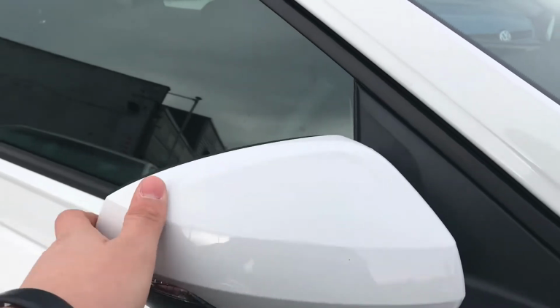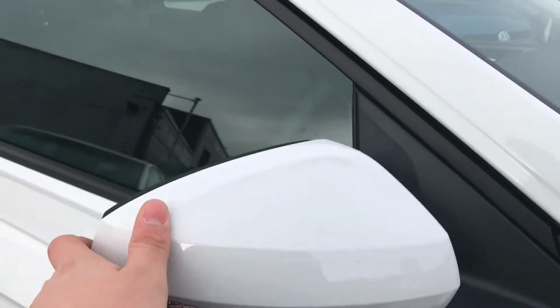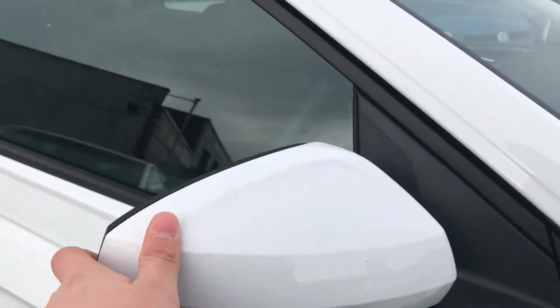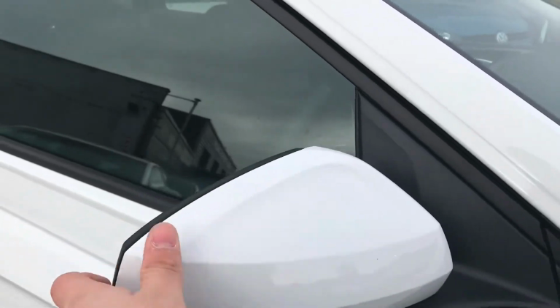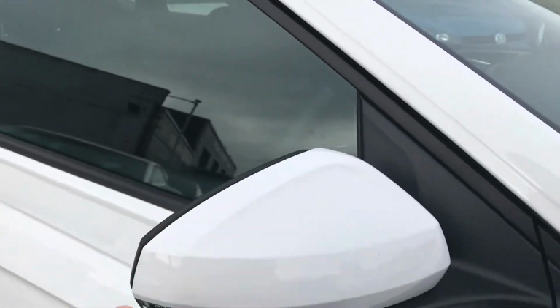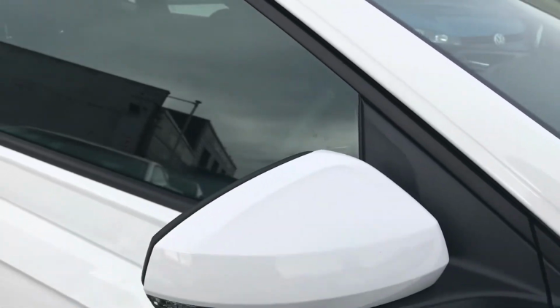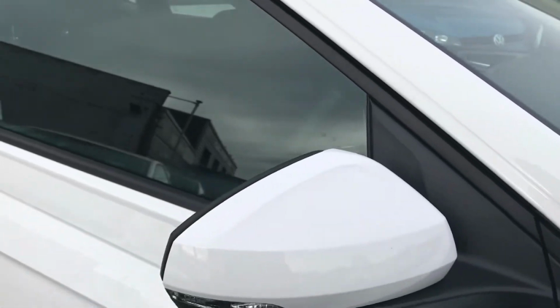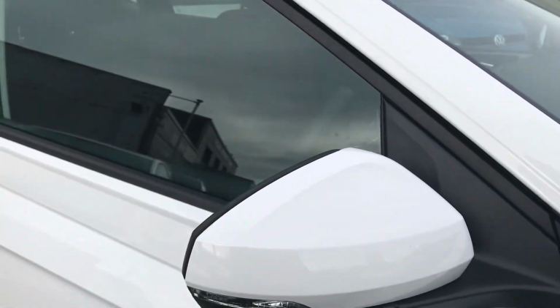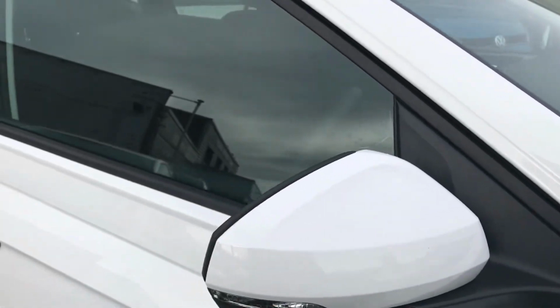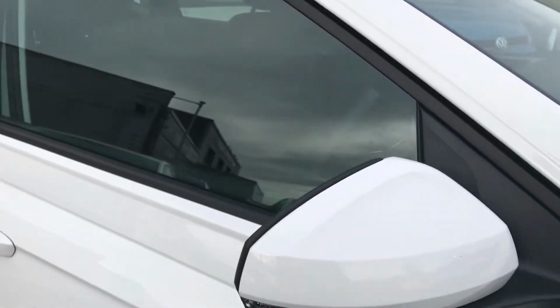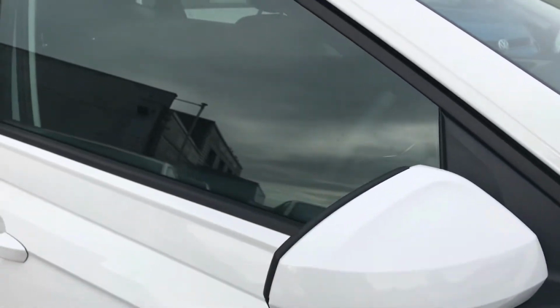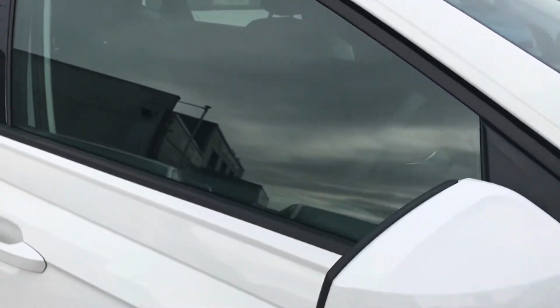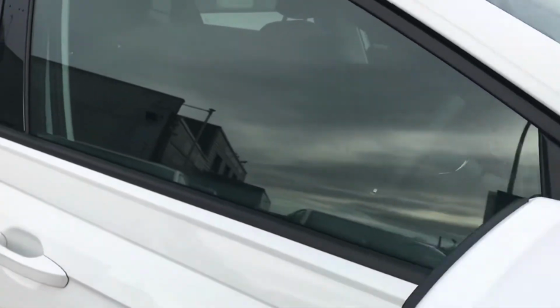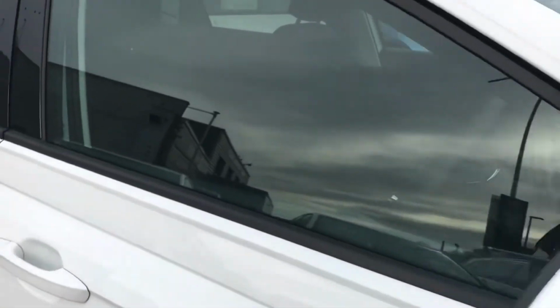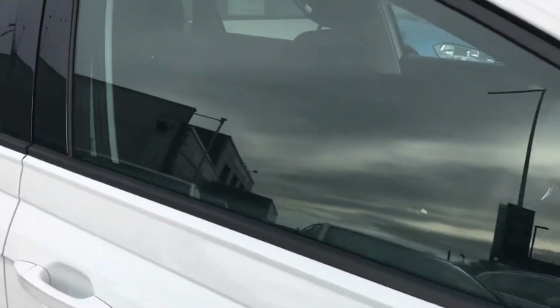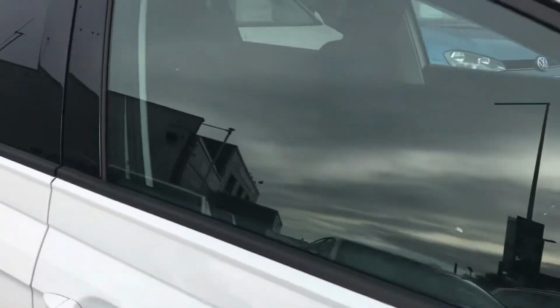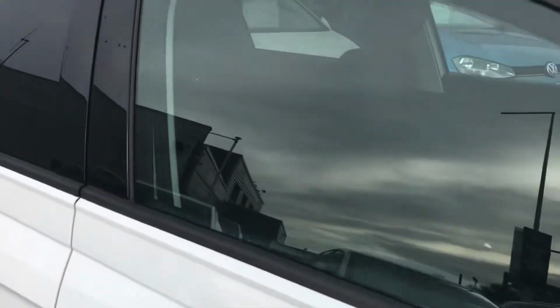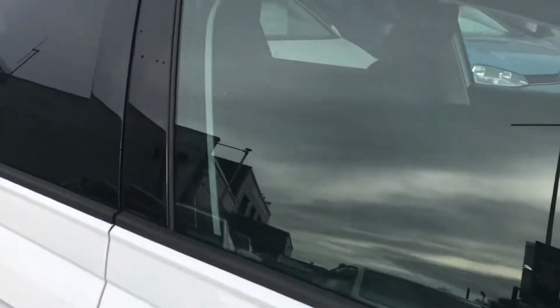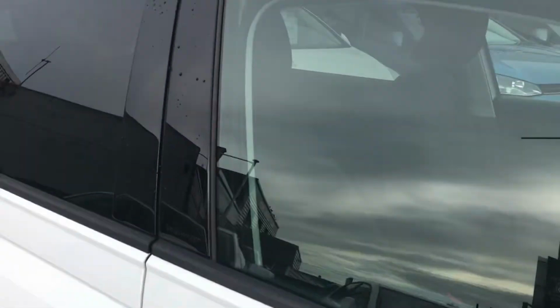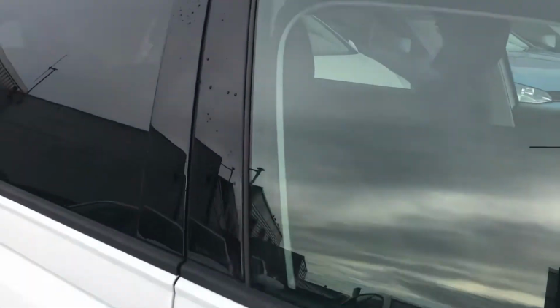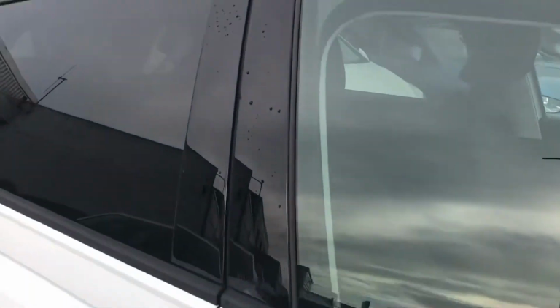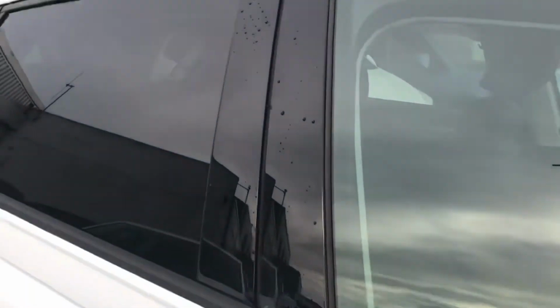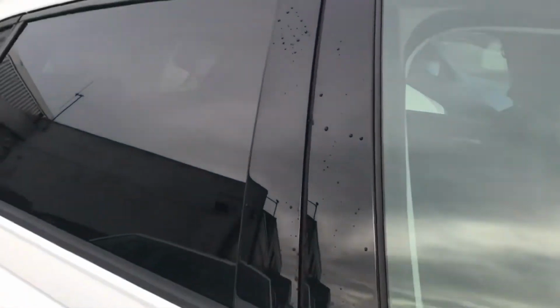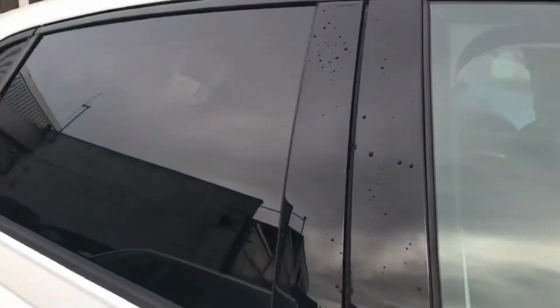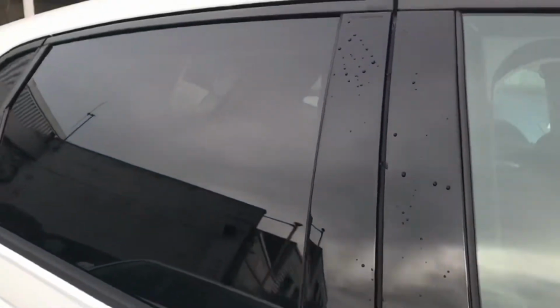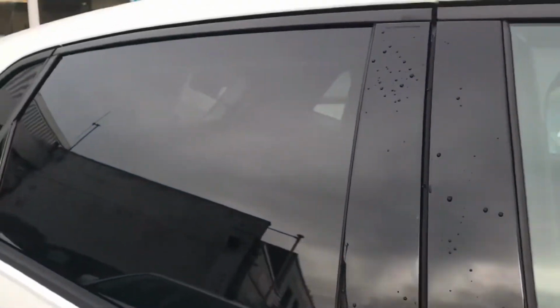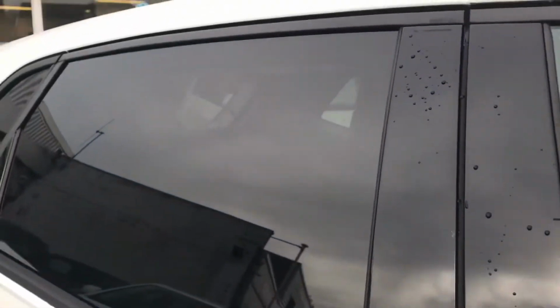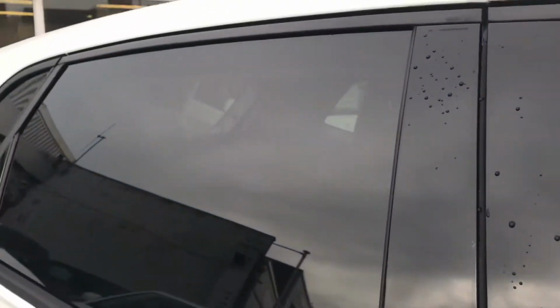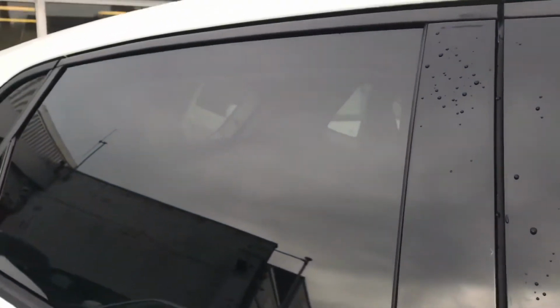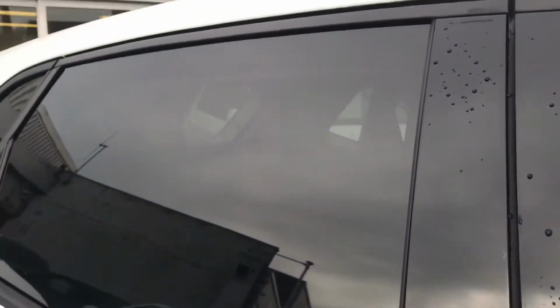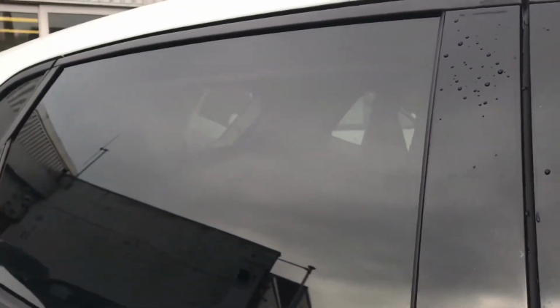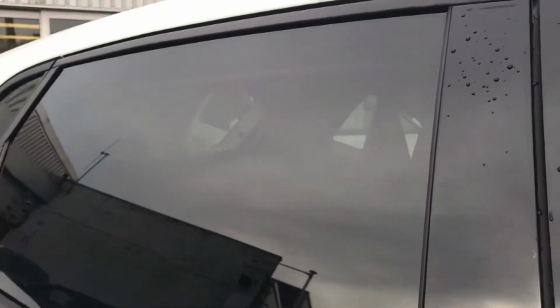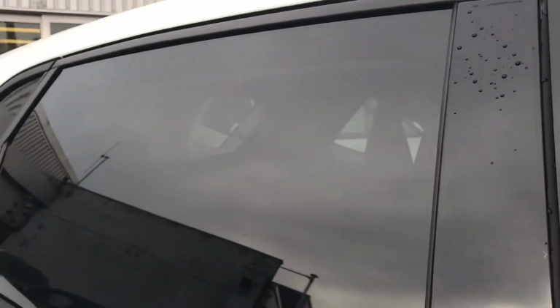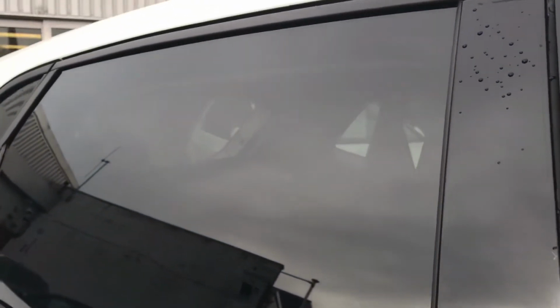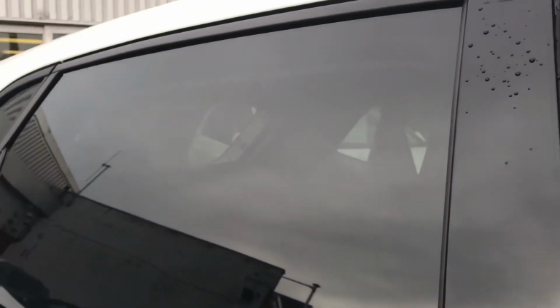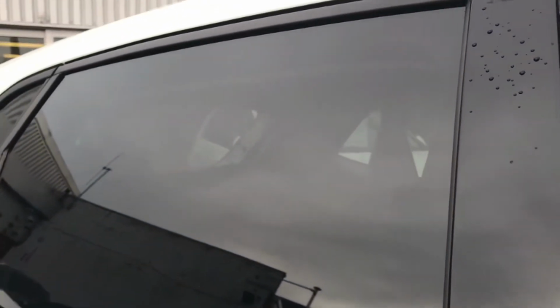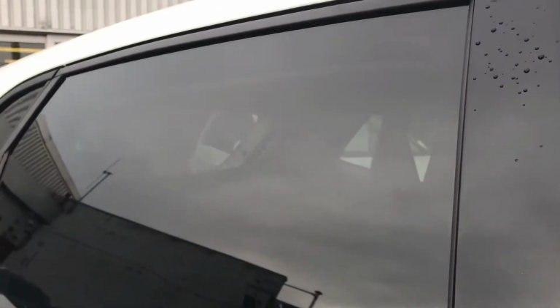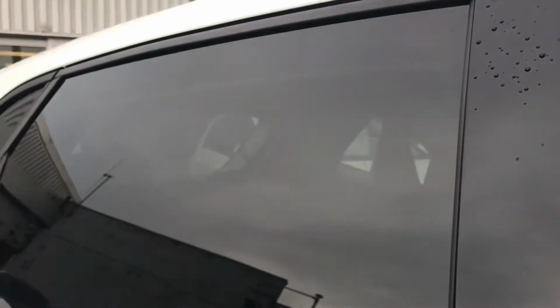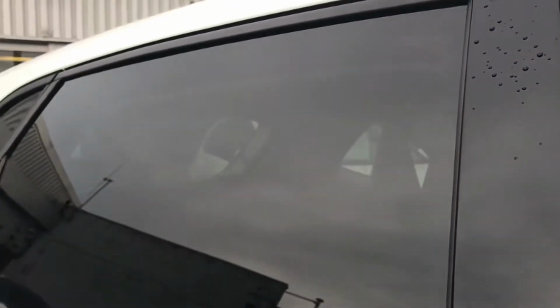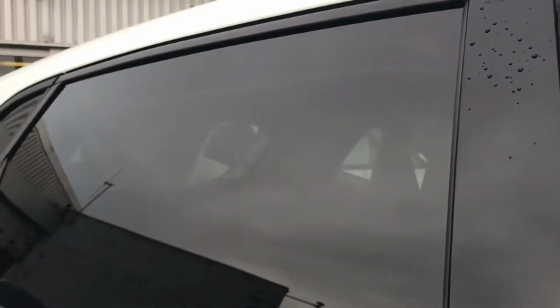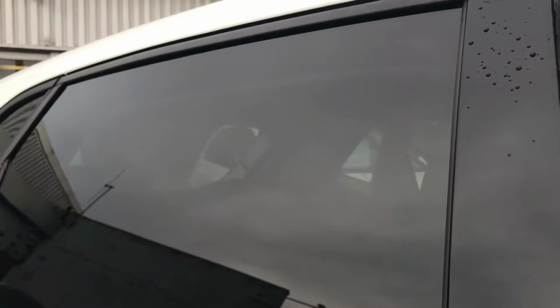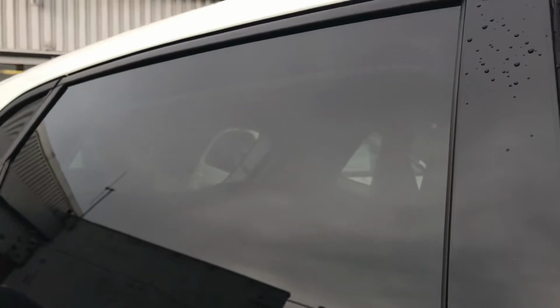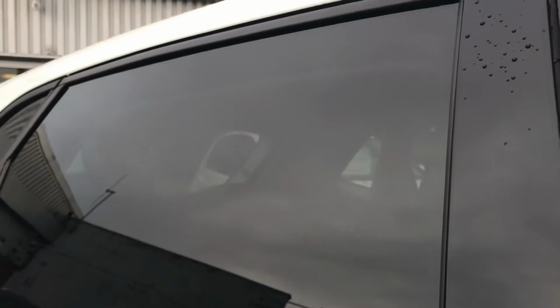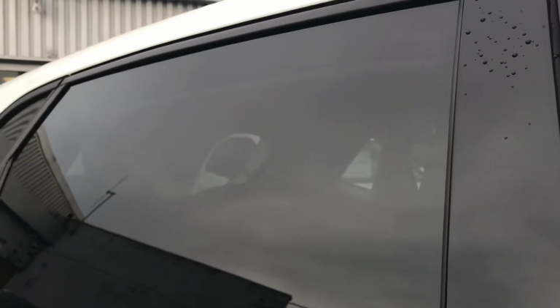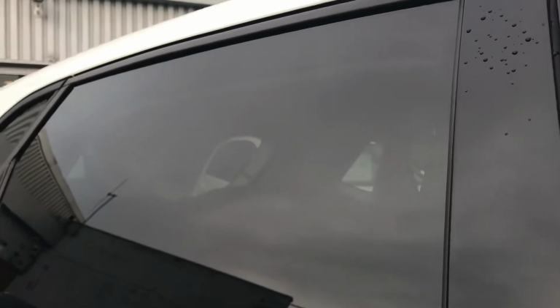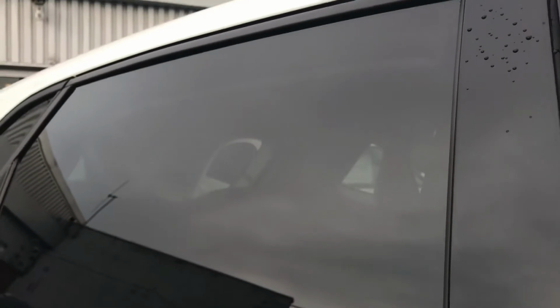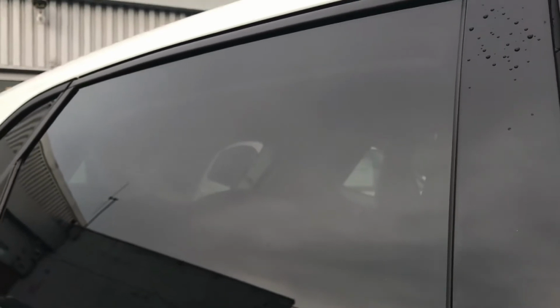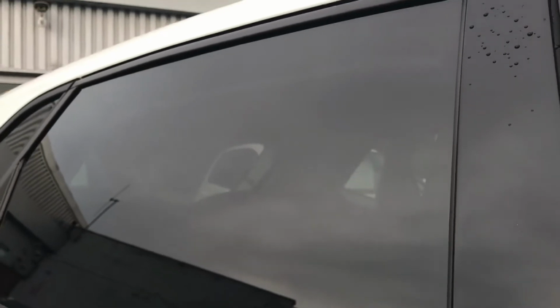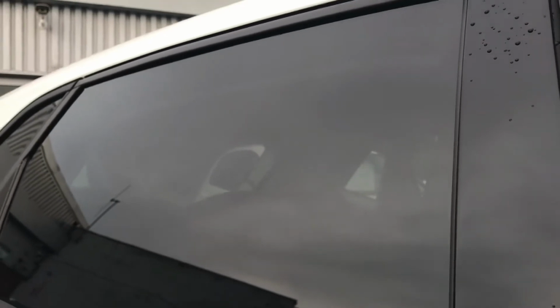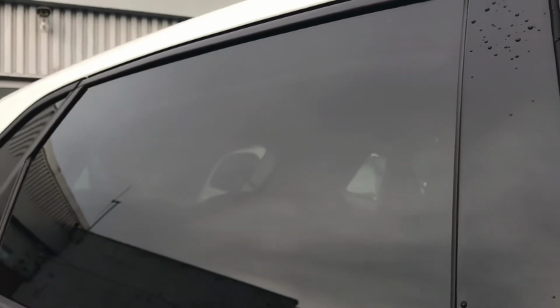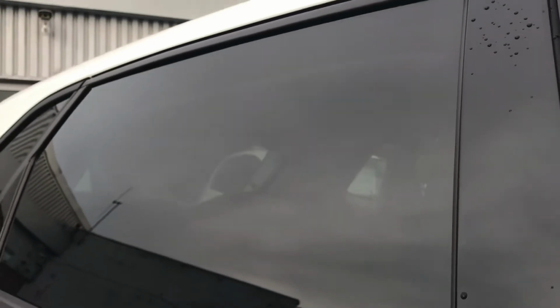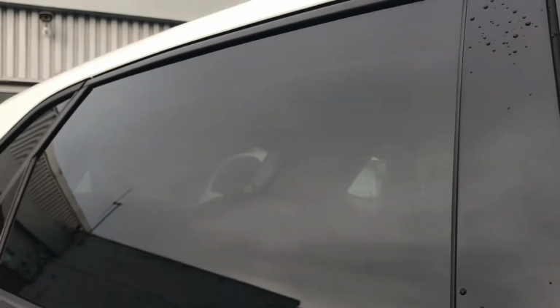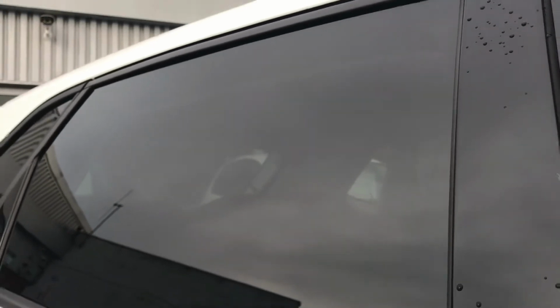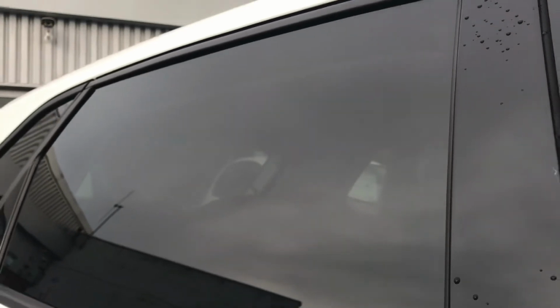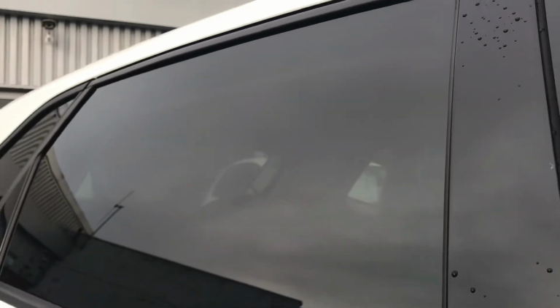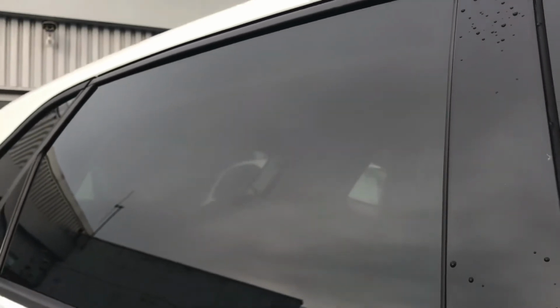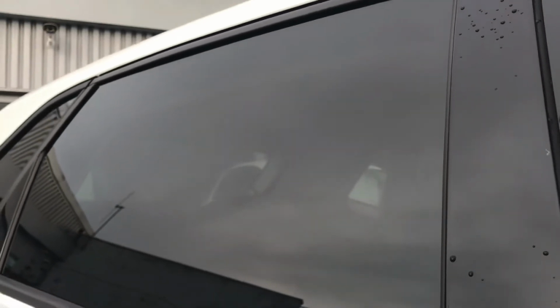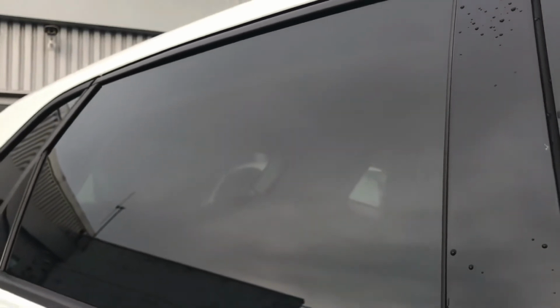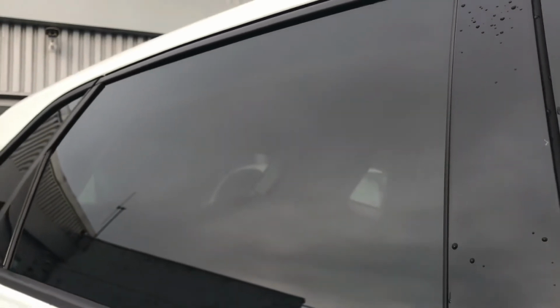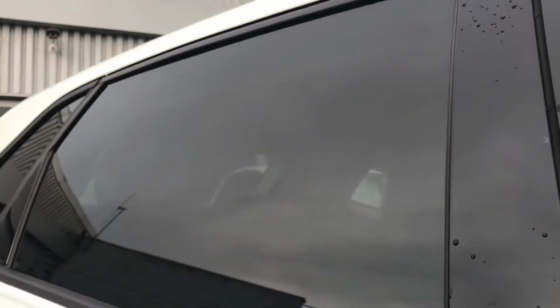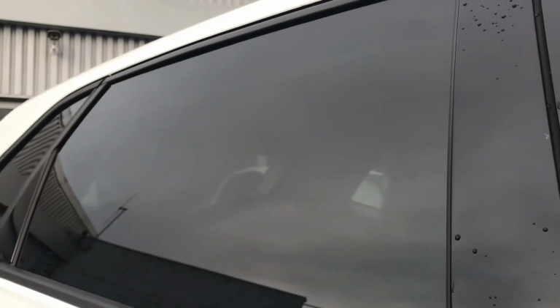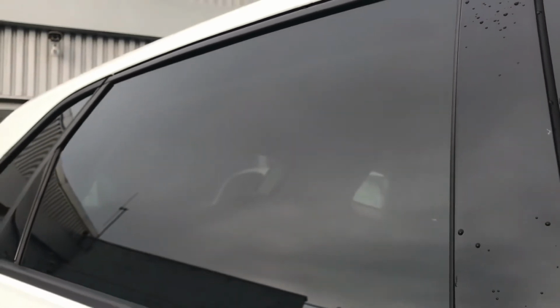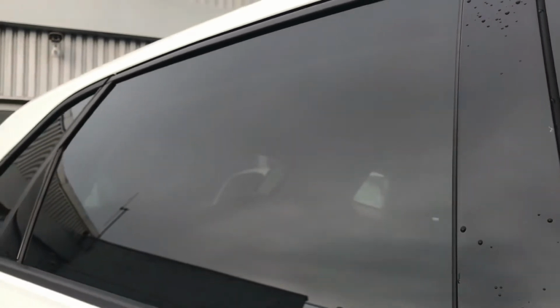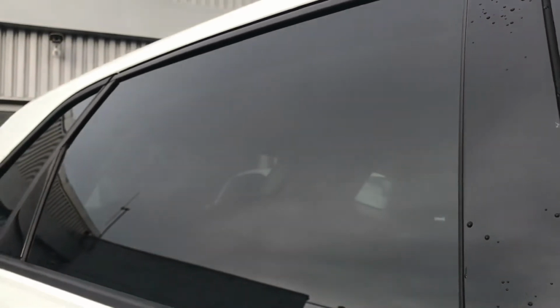Coming all the way around to the back, you'll see that we have the rear privacy glass that gives the car a real sleek look — it looks absolutely fantastic and really complements the exterior finish.